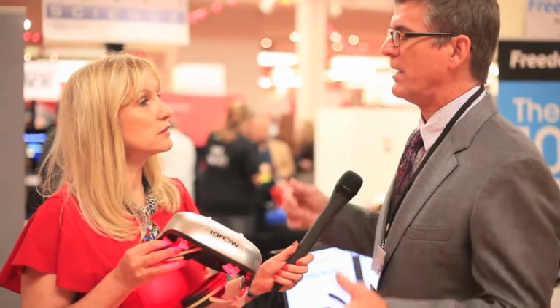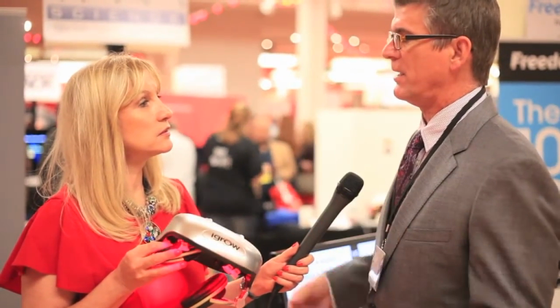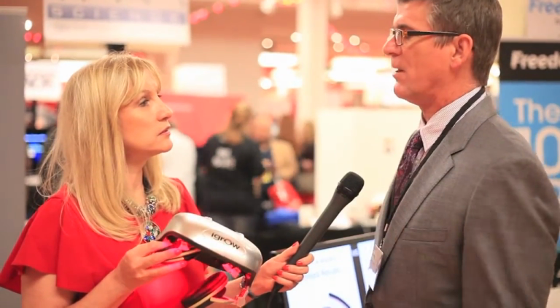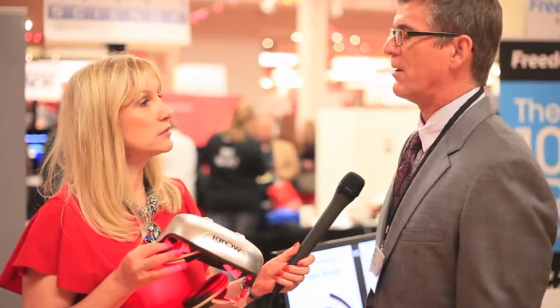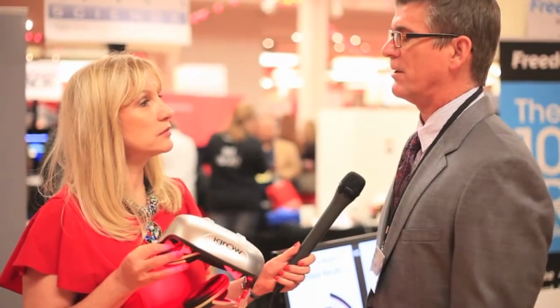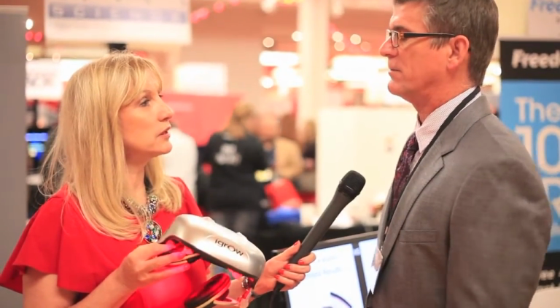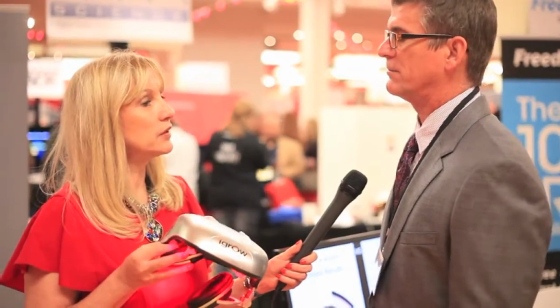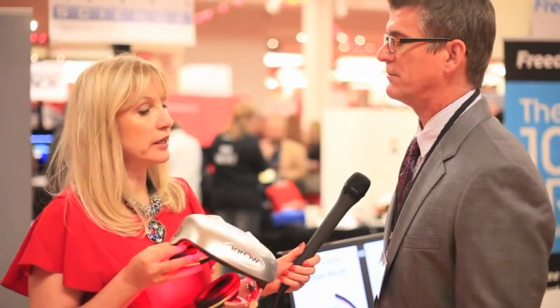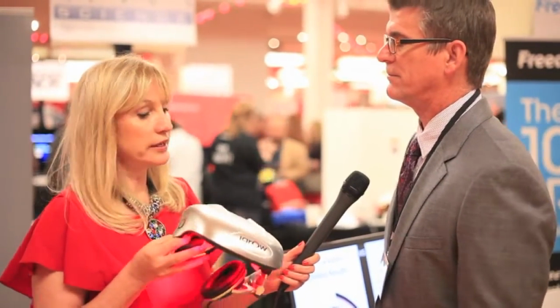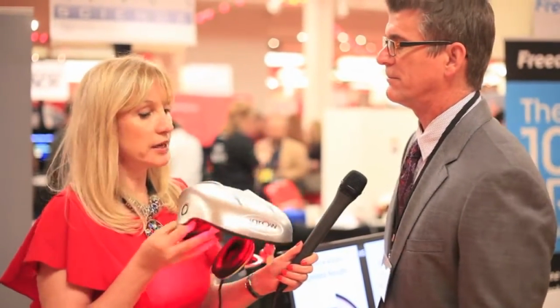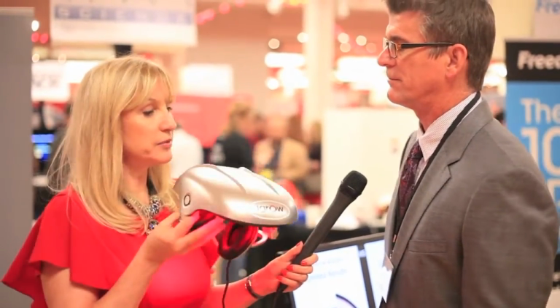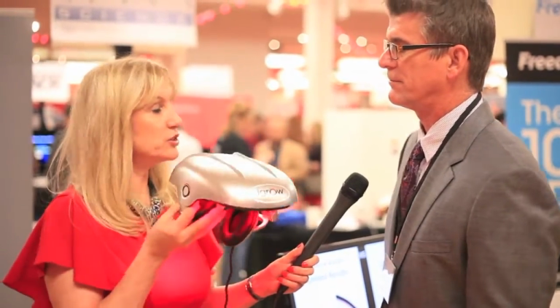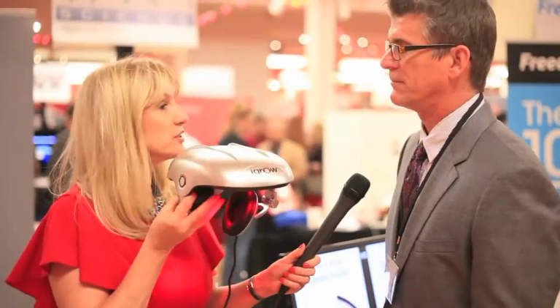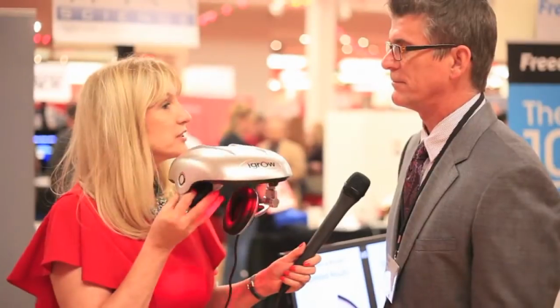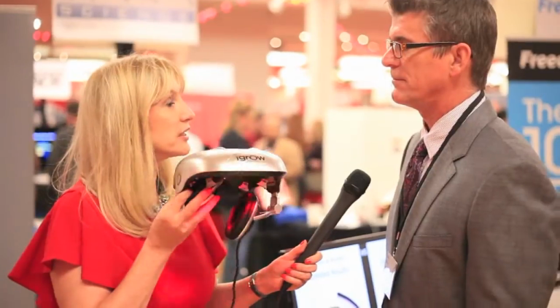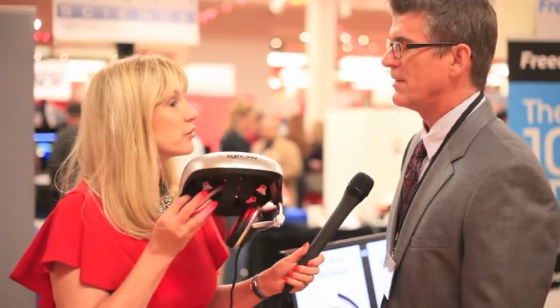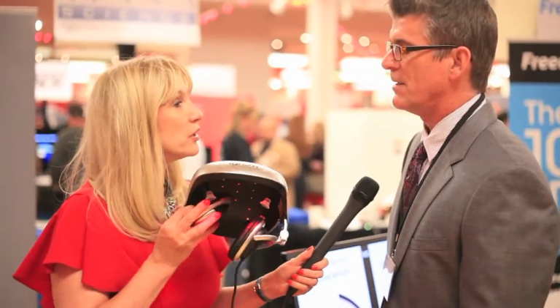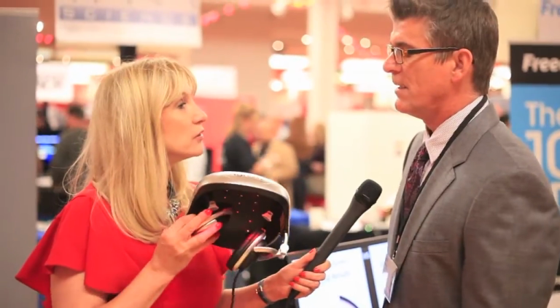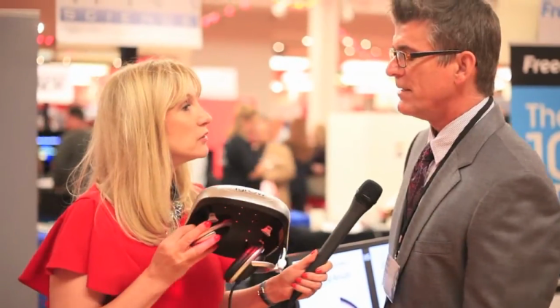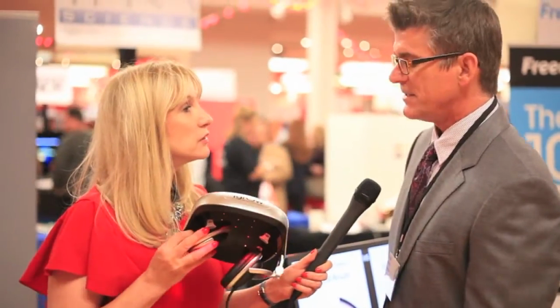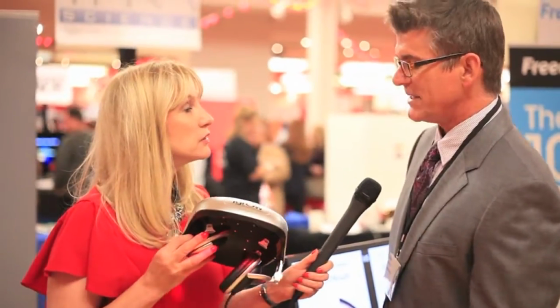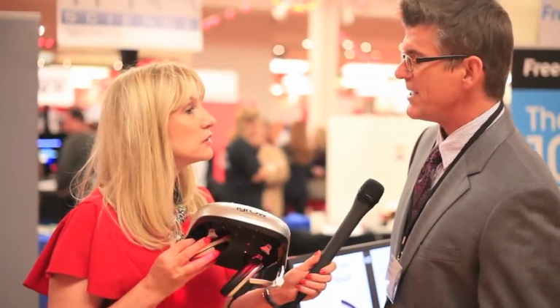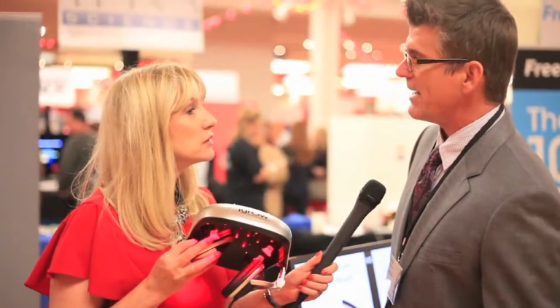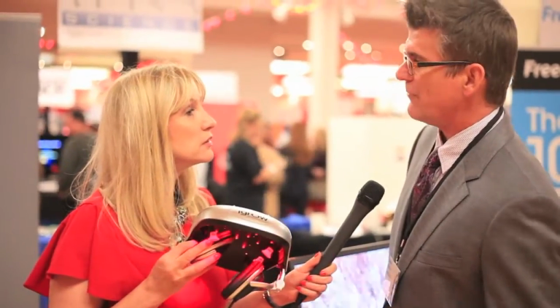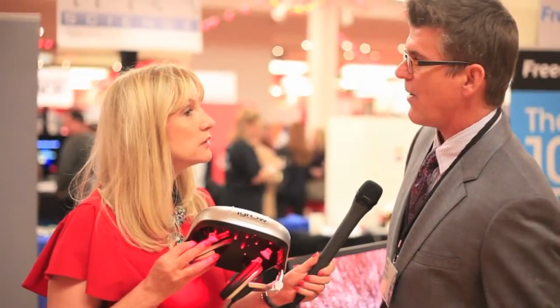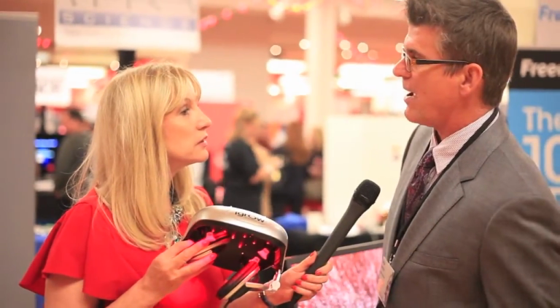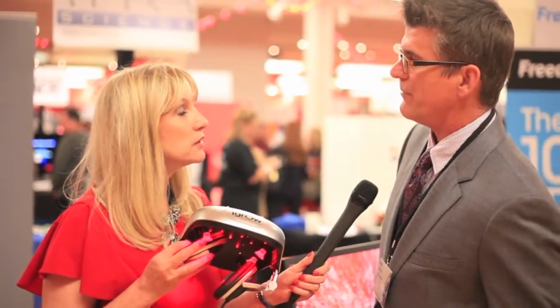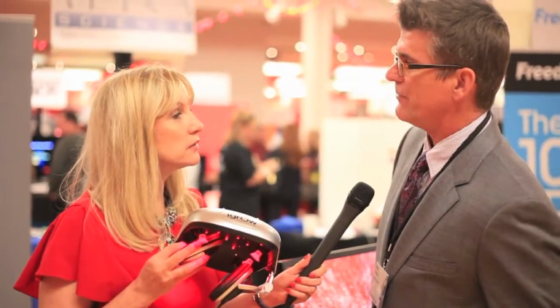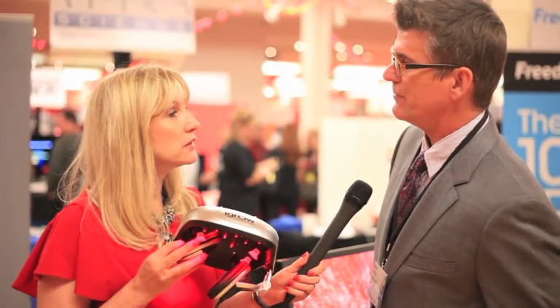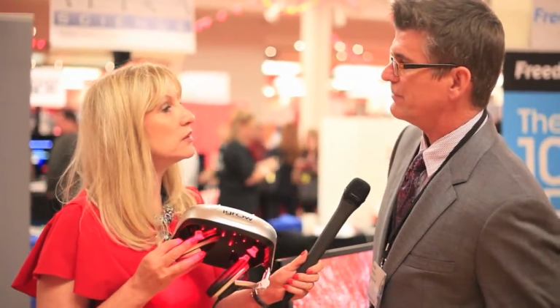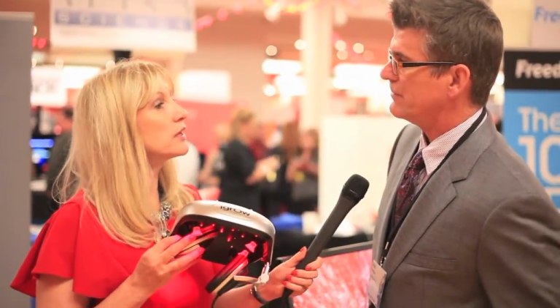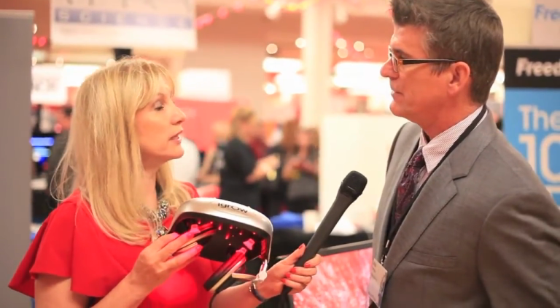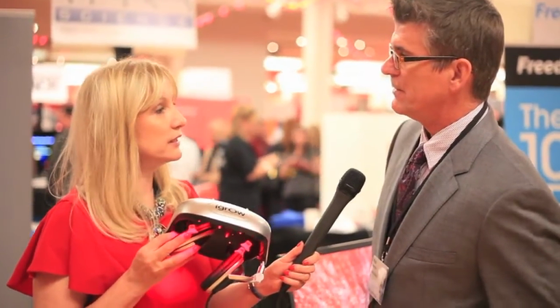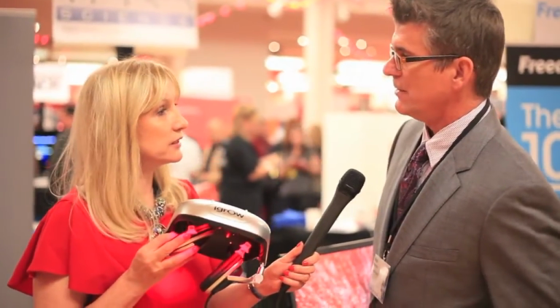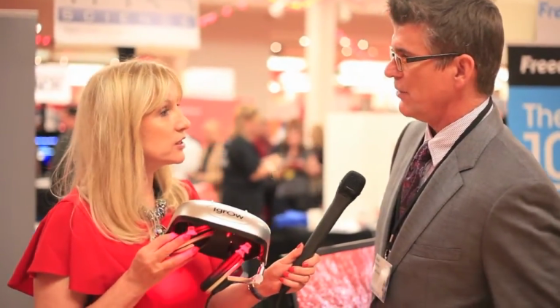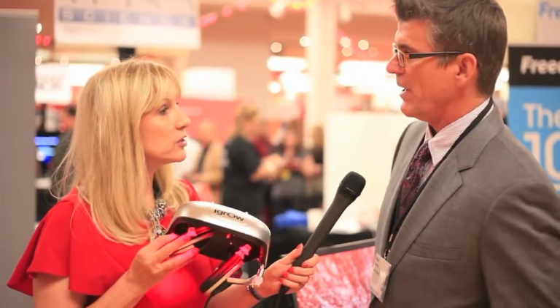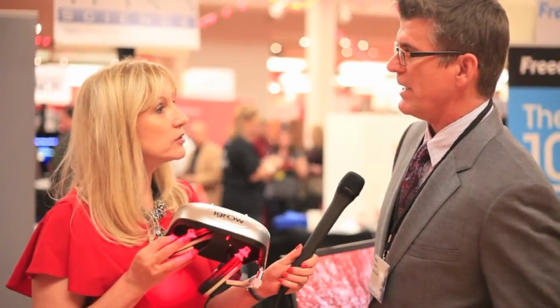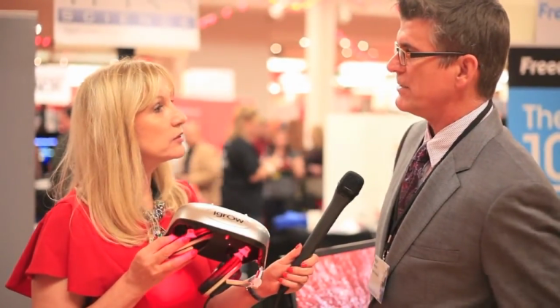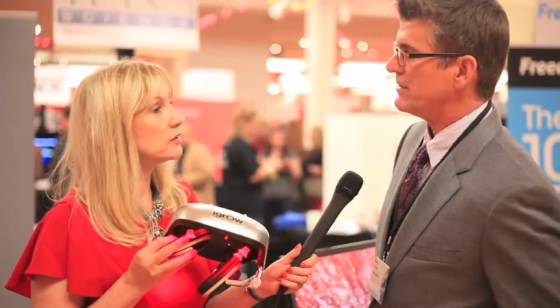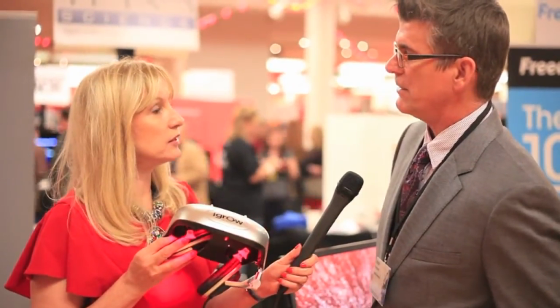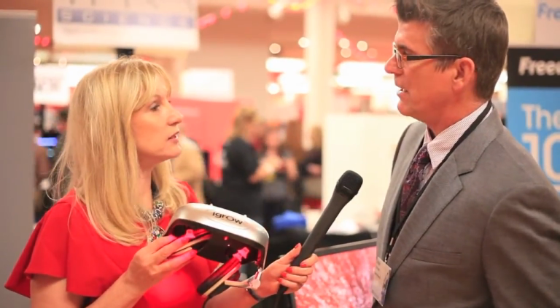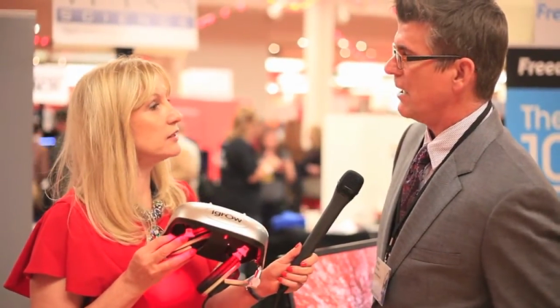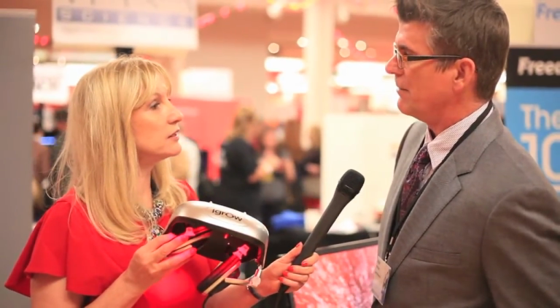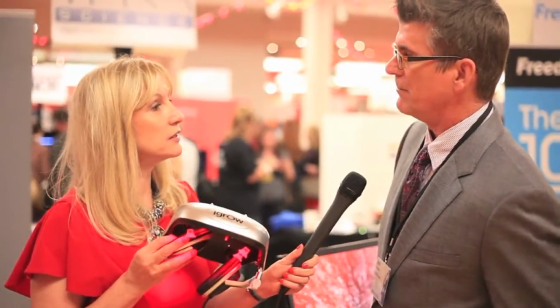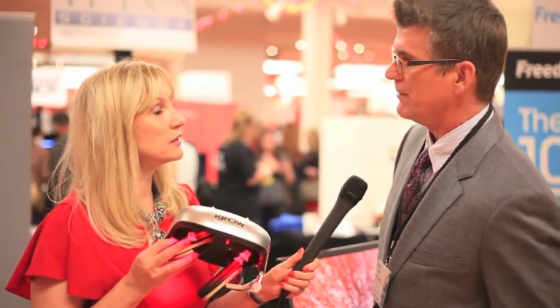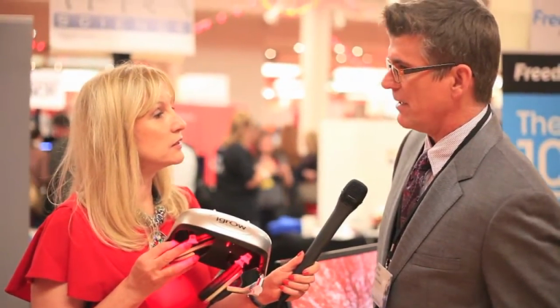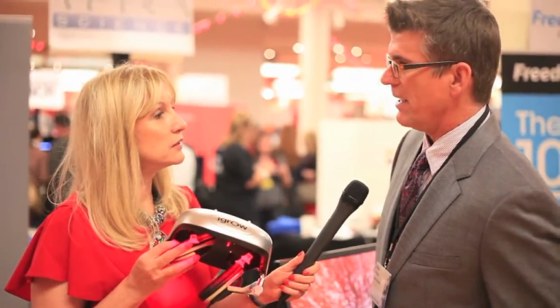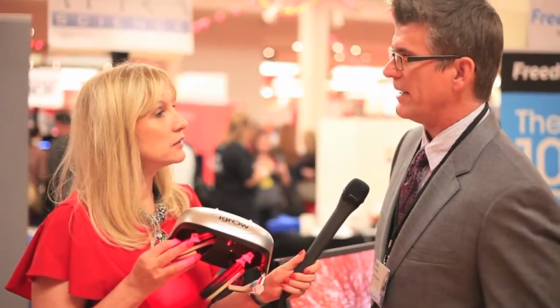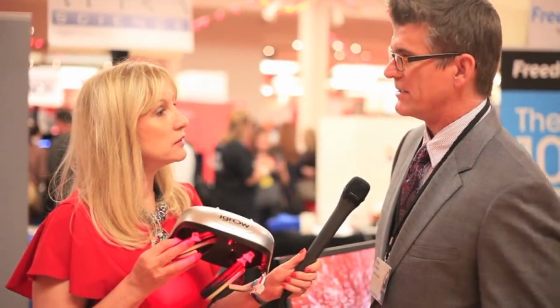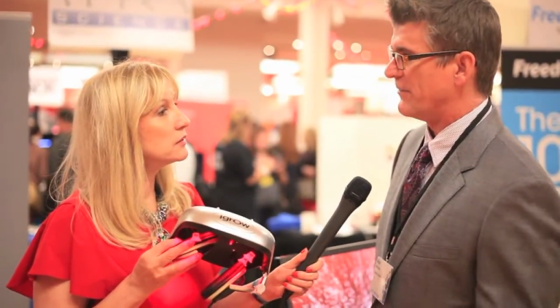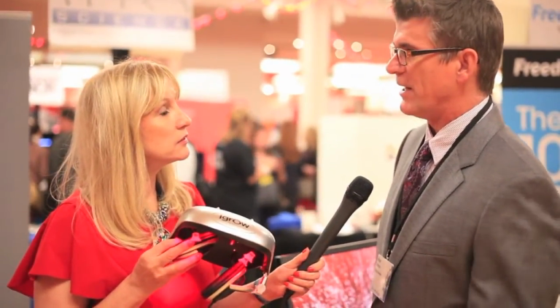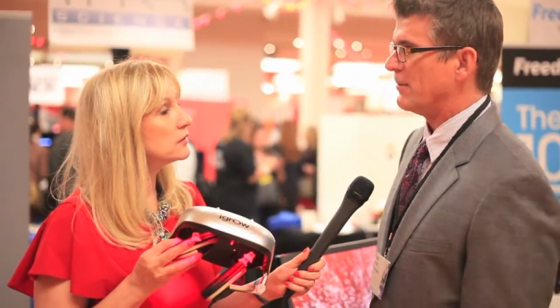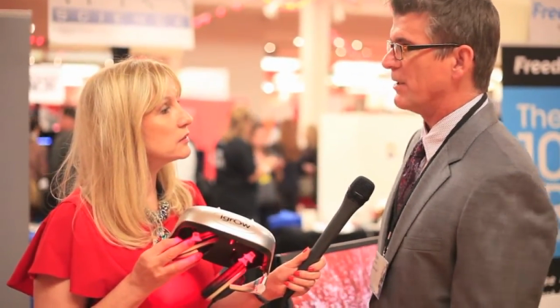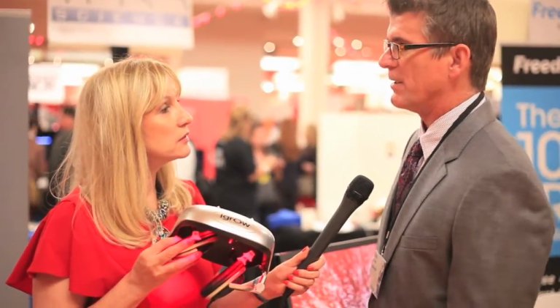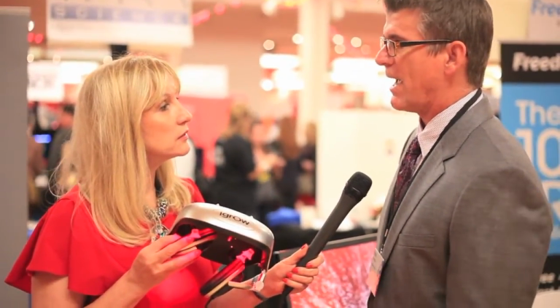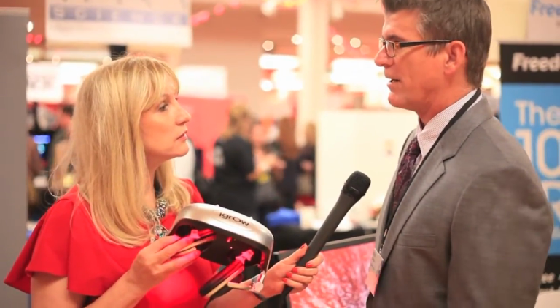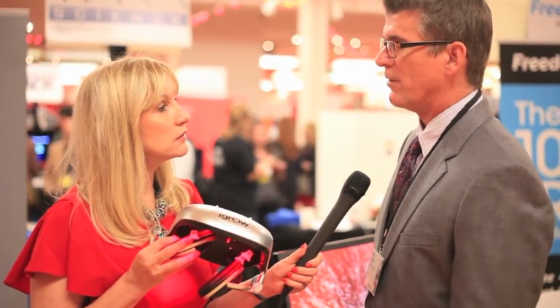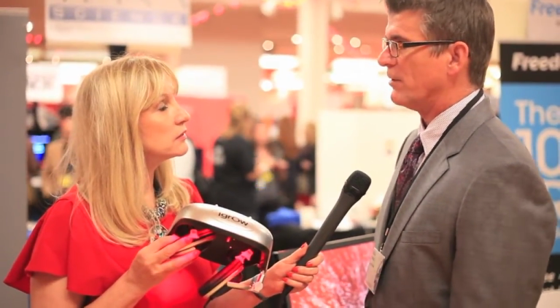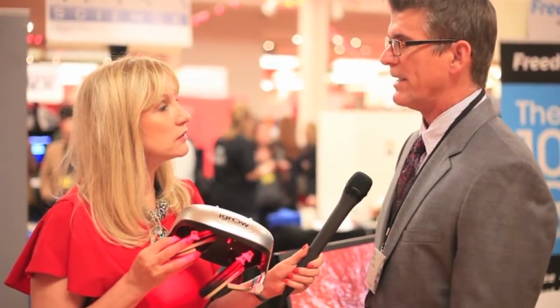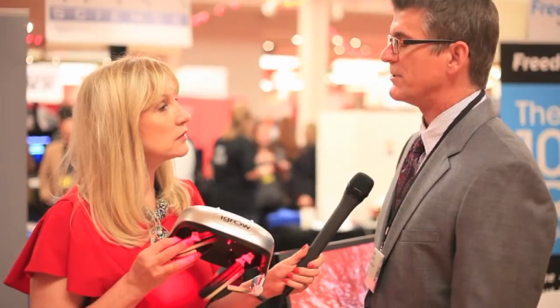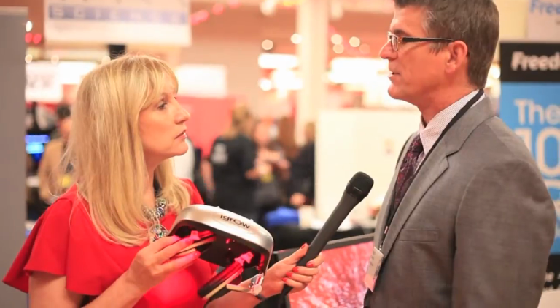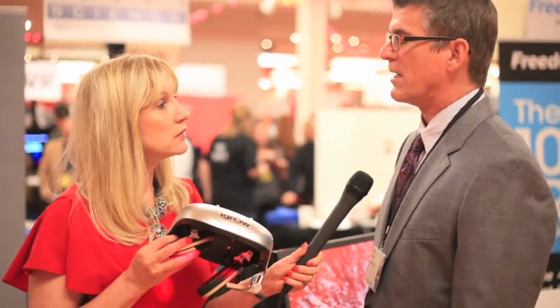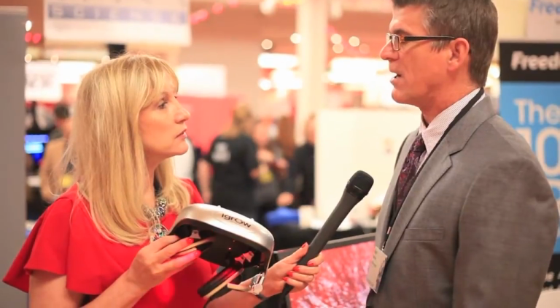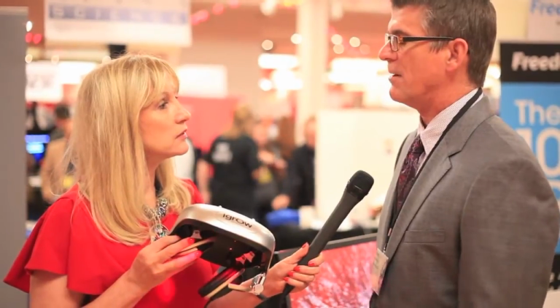How much is iGrow? $695 US, and it's available at iGrowLaser.com.